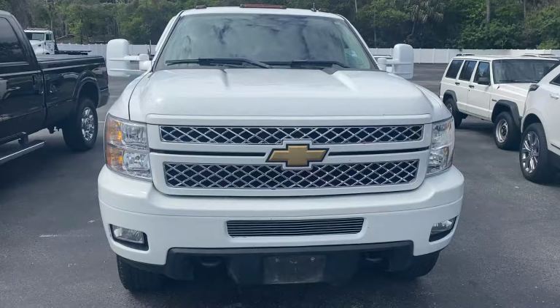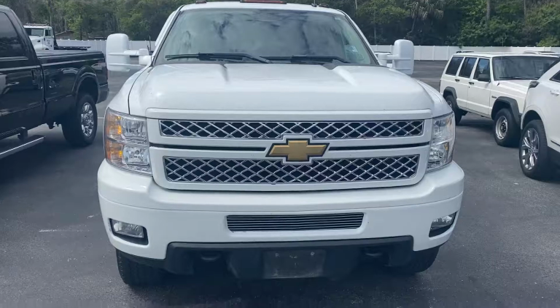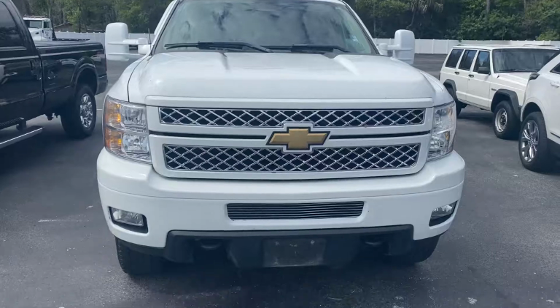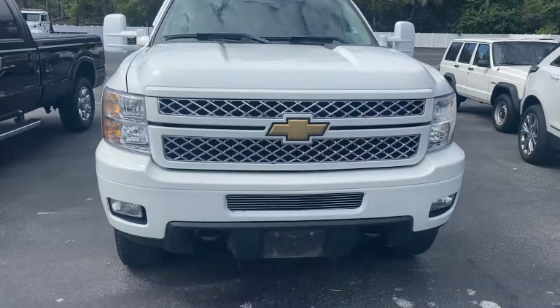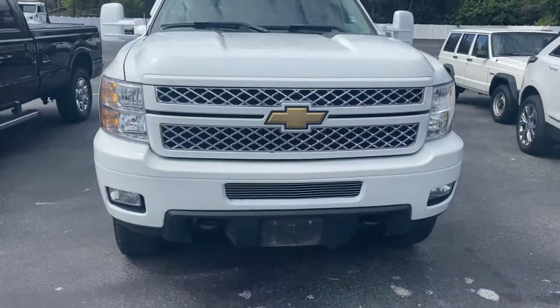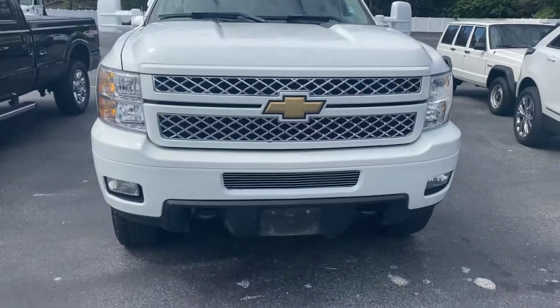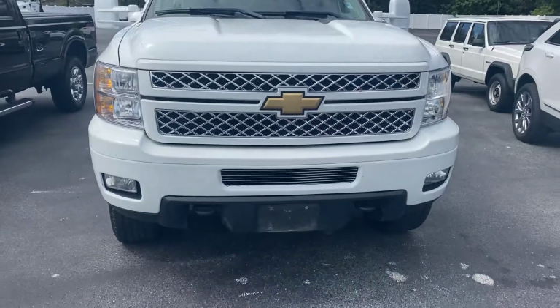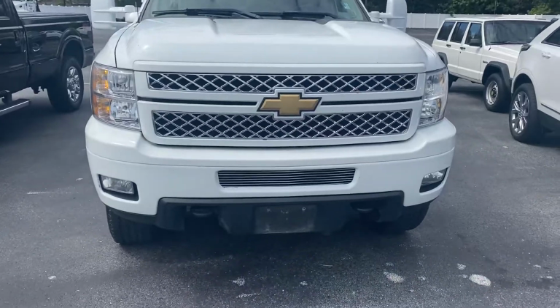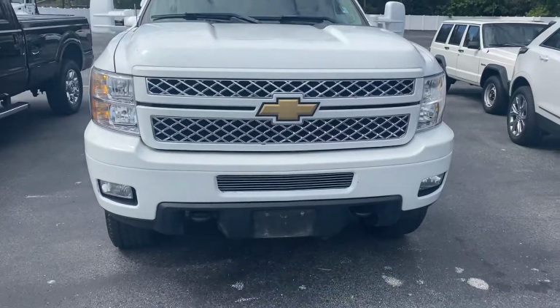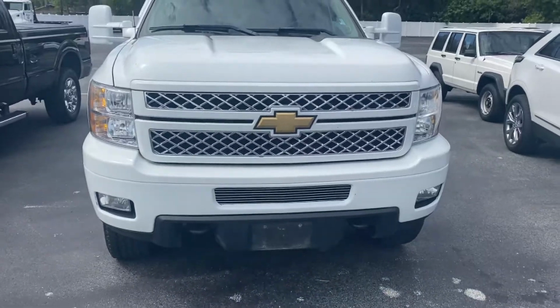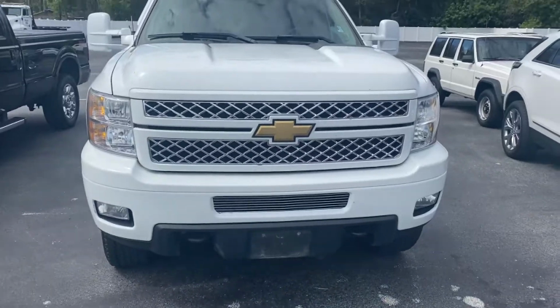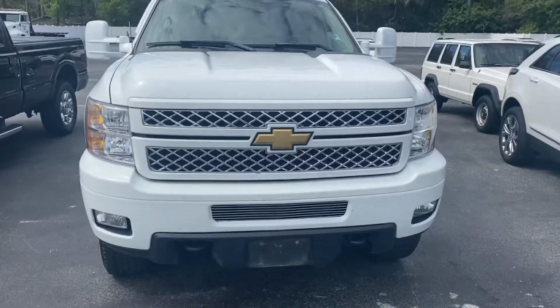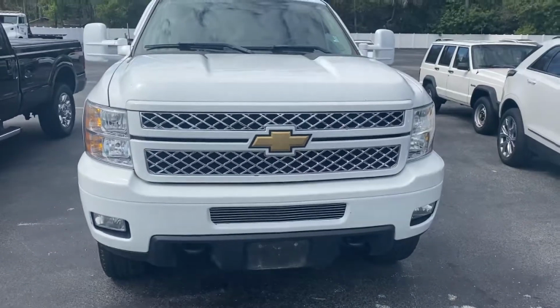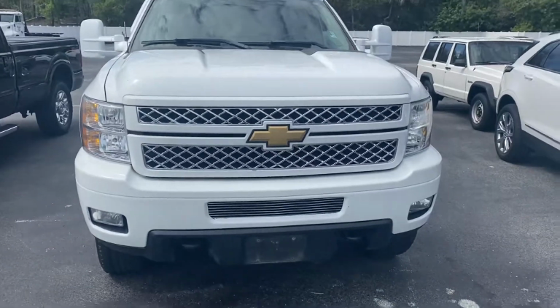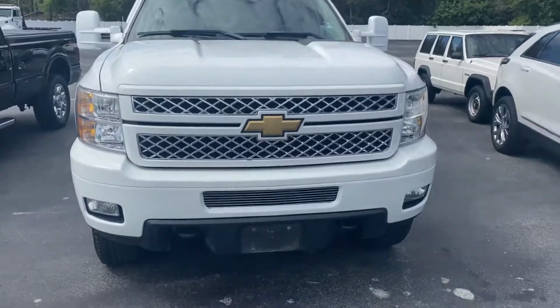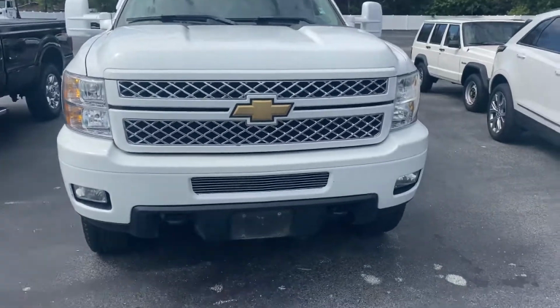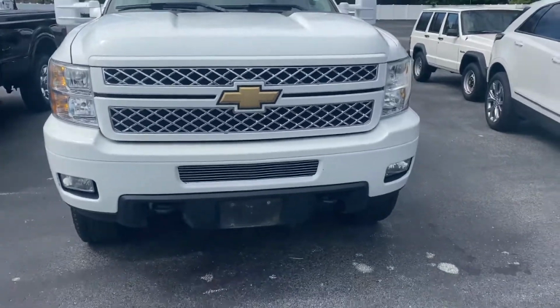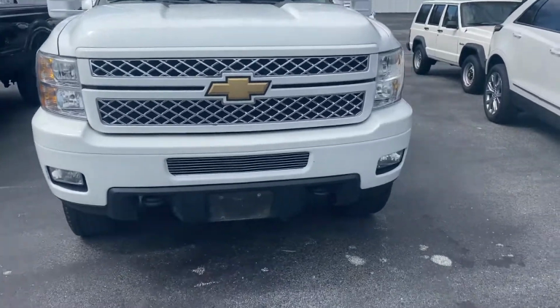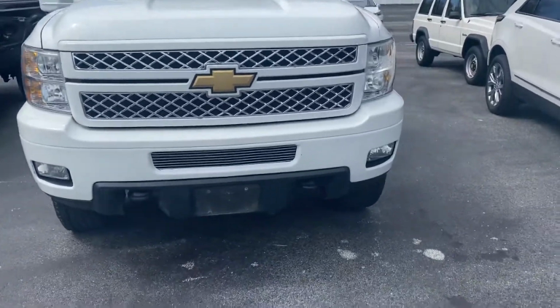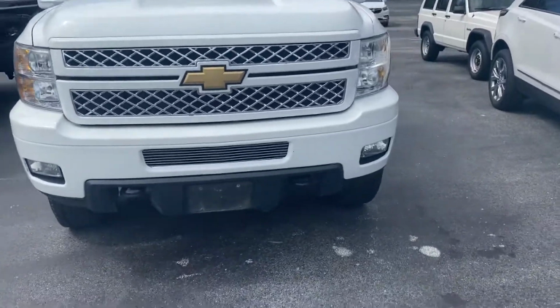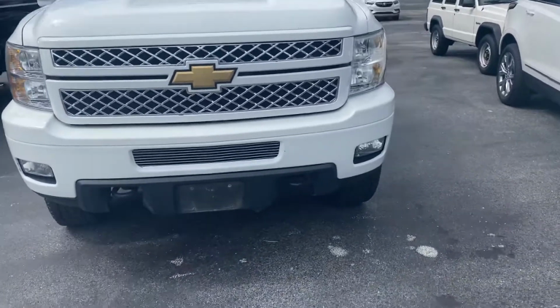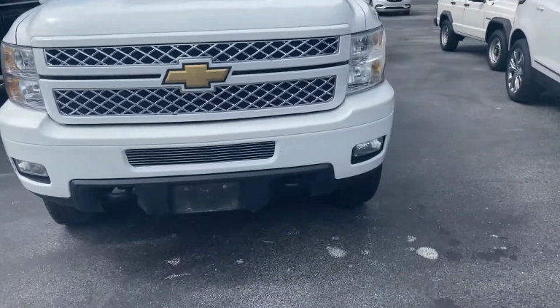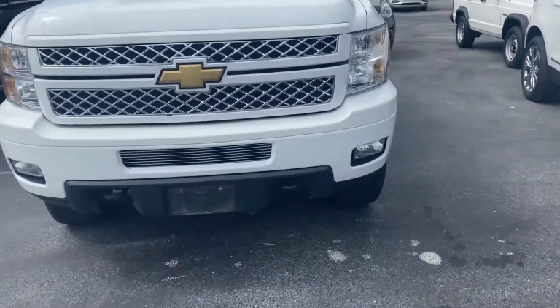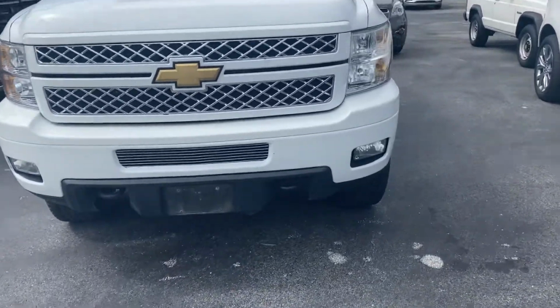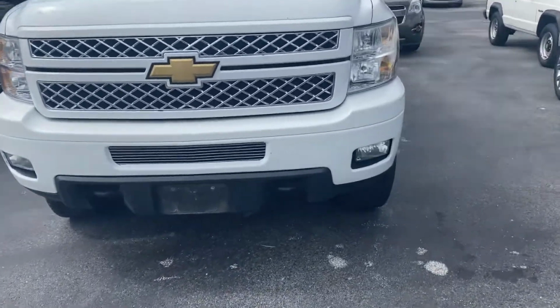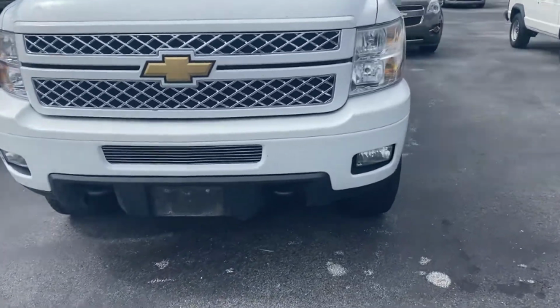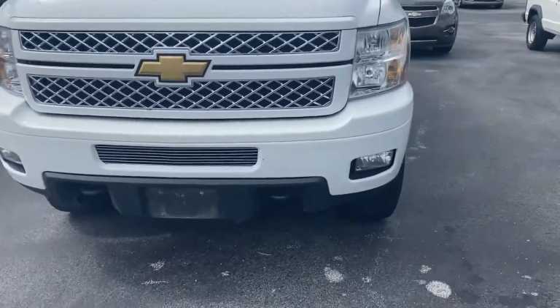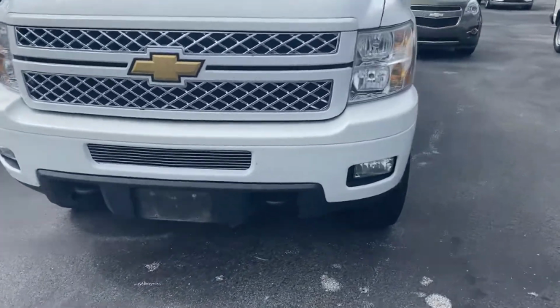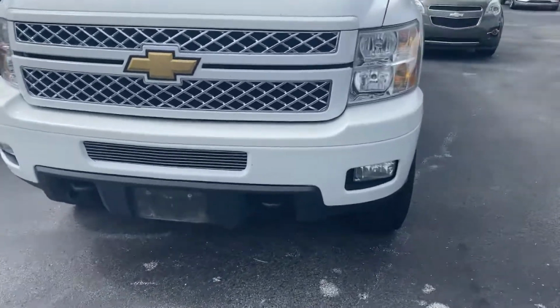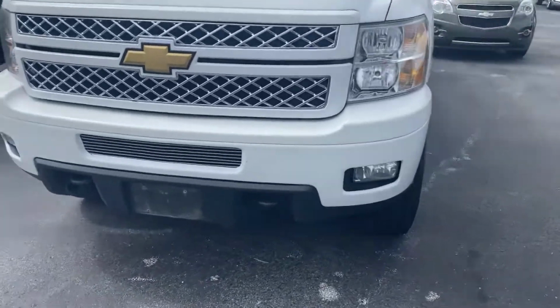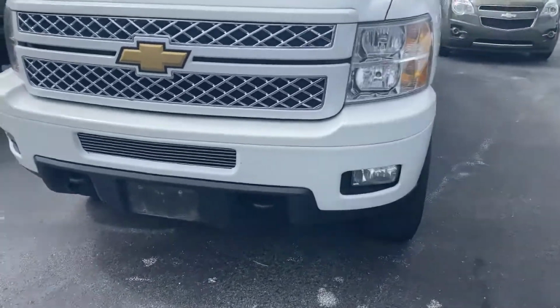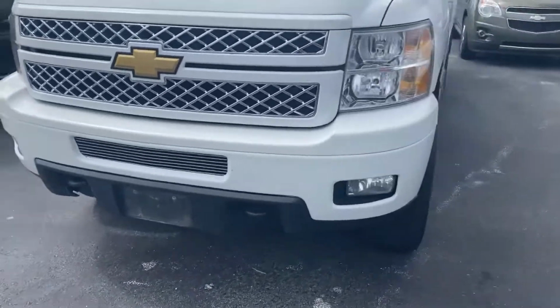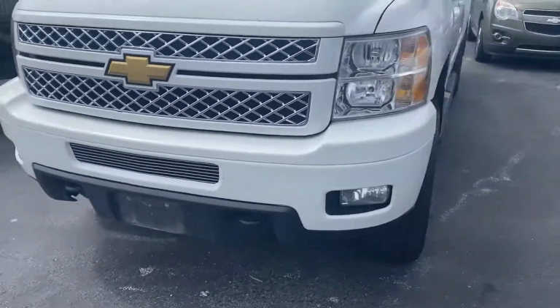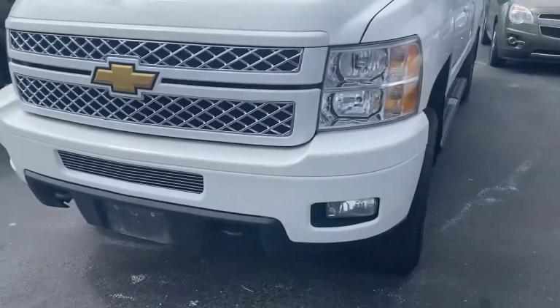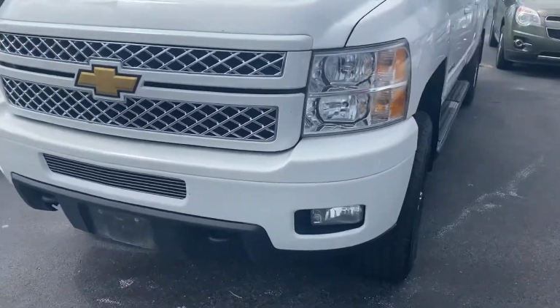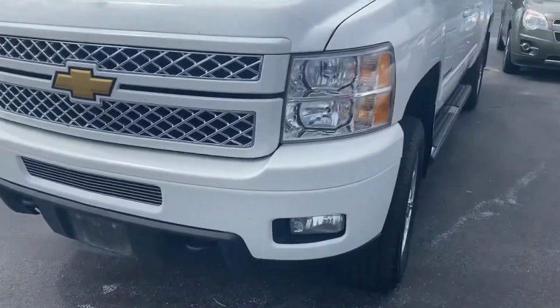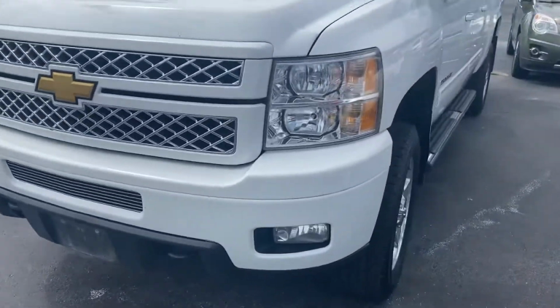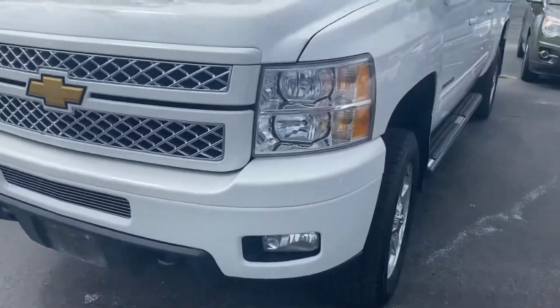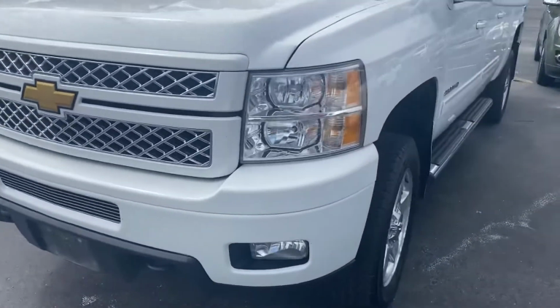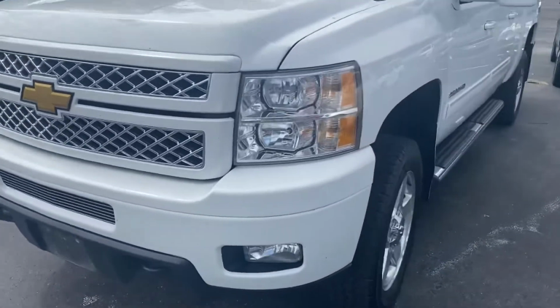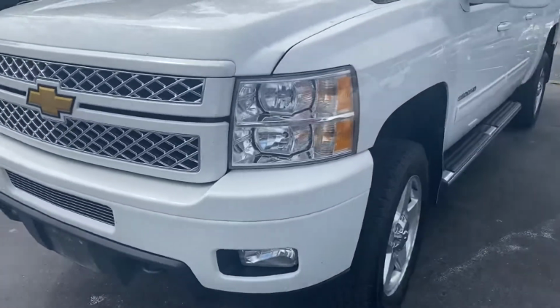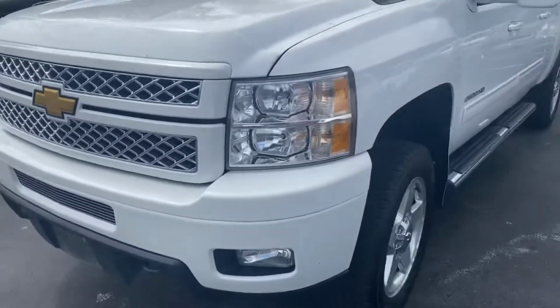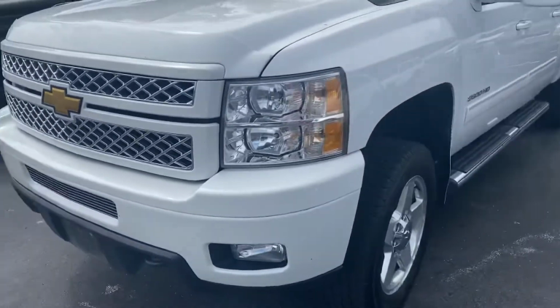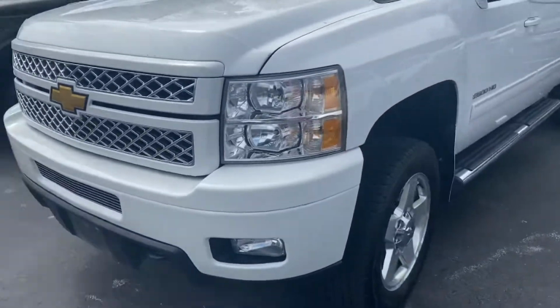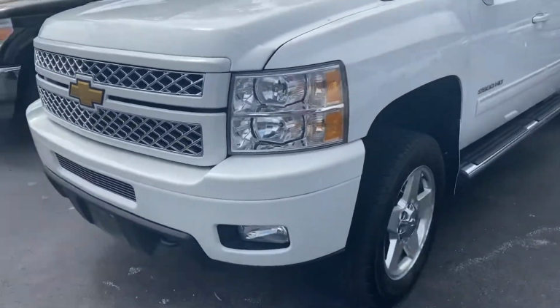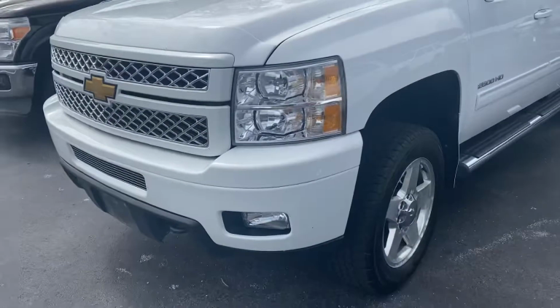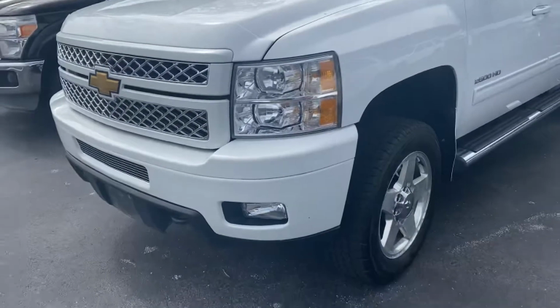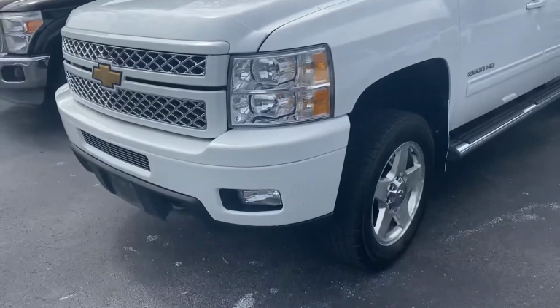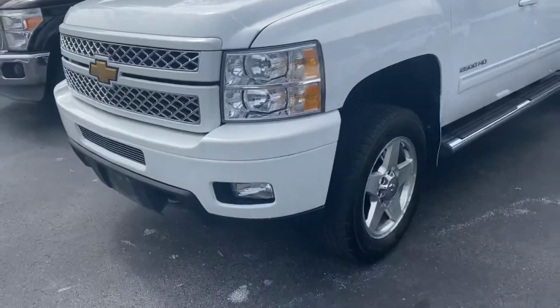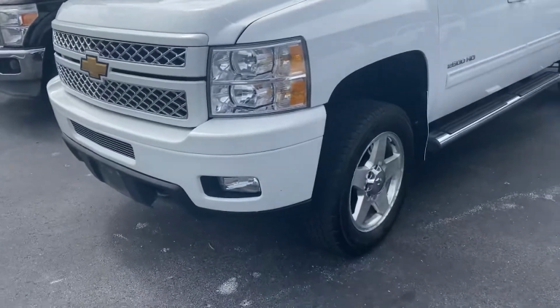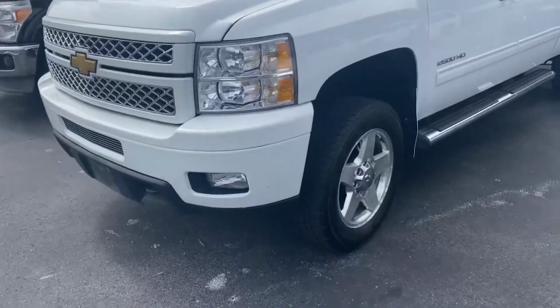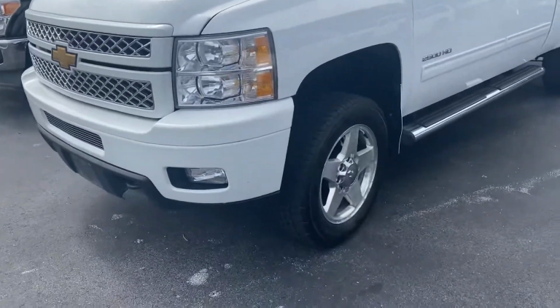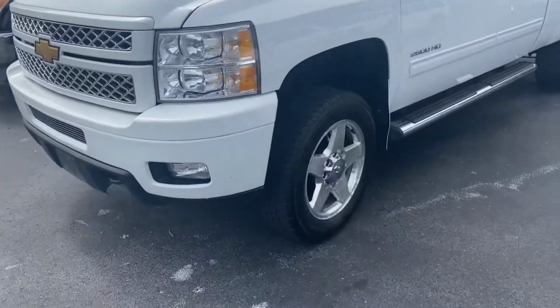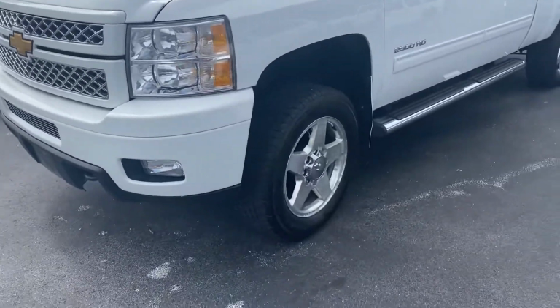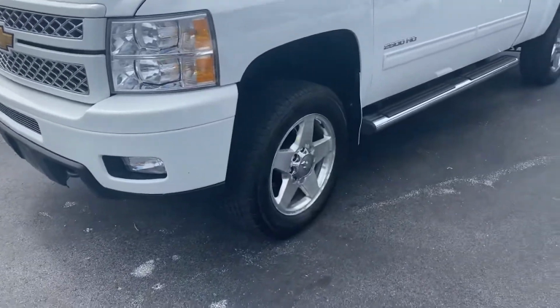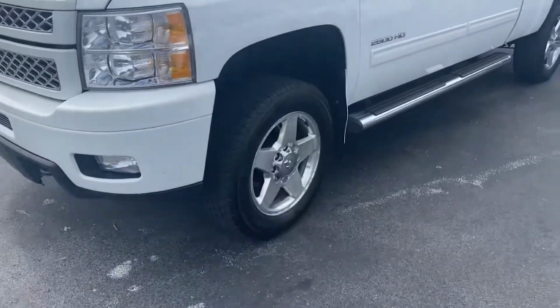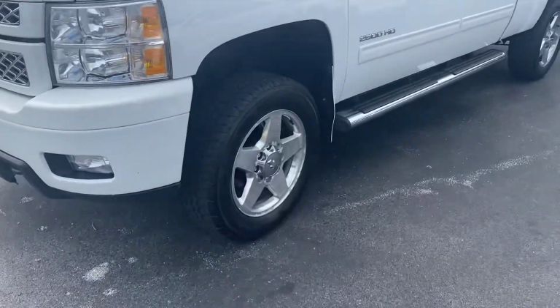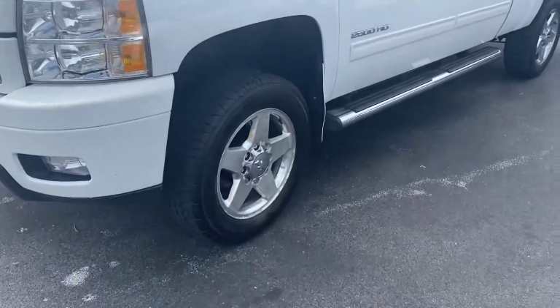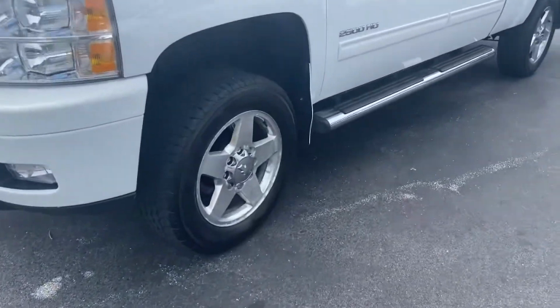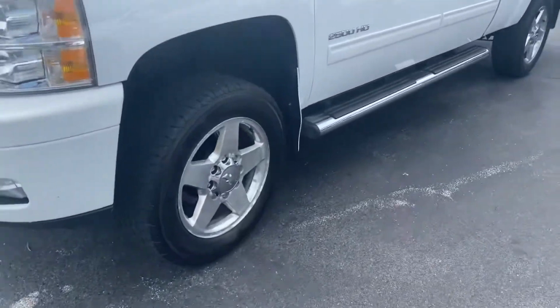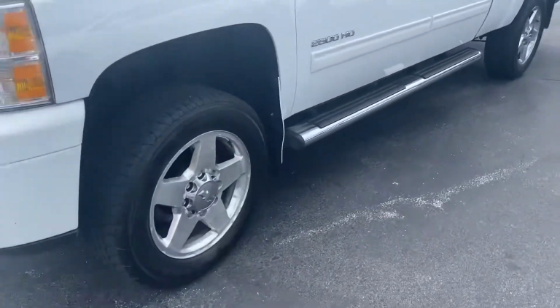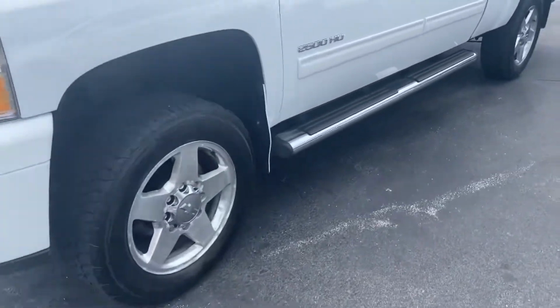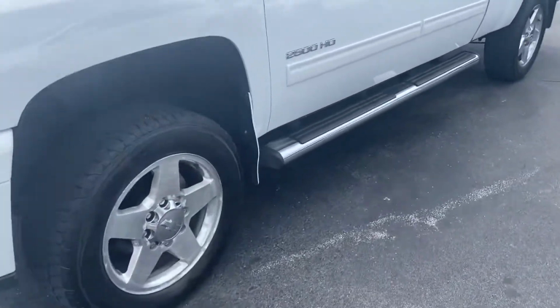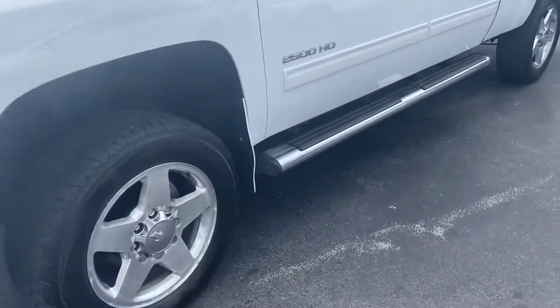How's it going? Anthony here from Ricciato. Just going to be taking a brief walk around video for you of the 2011 Chevy Silverado 2500 HD.